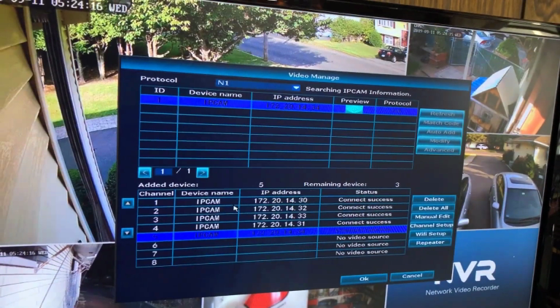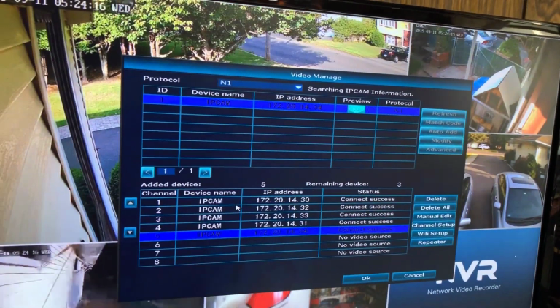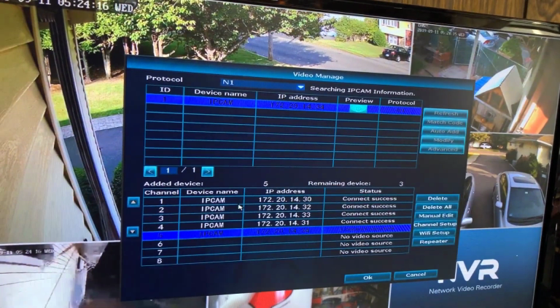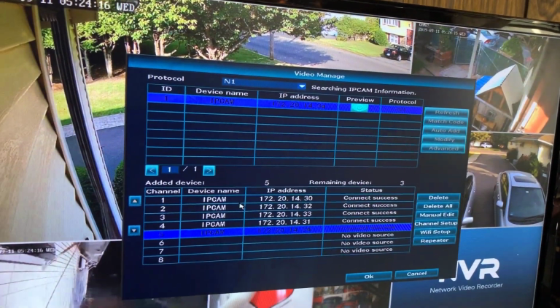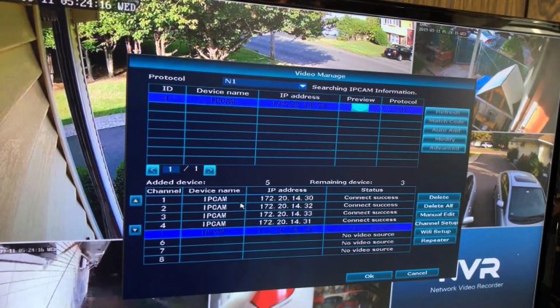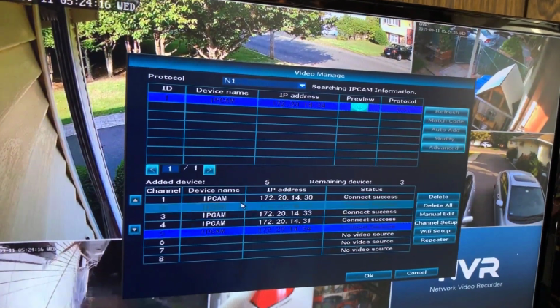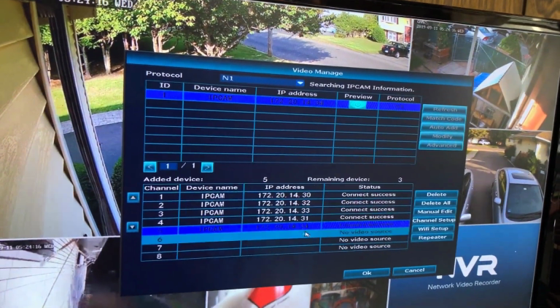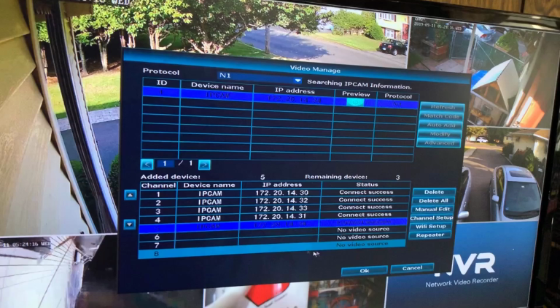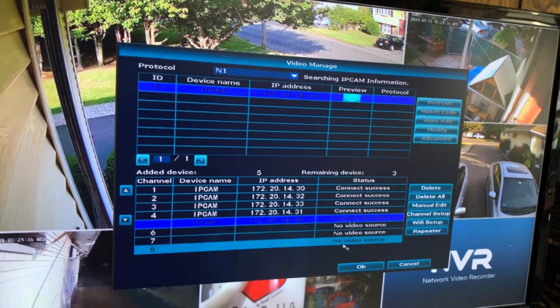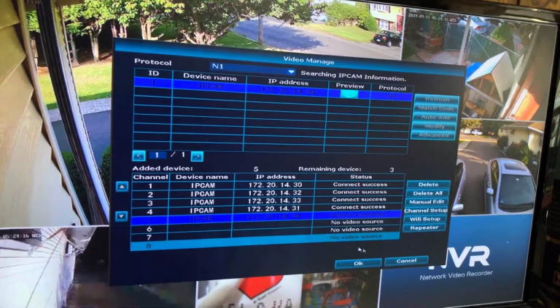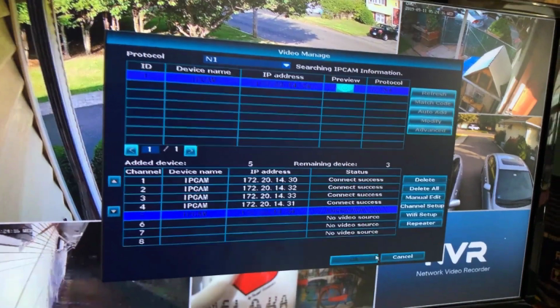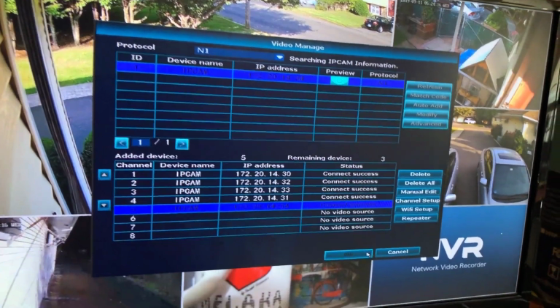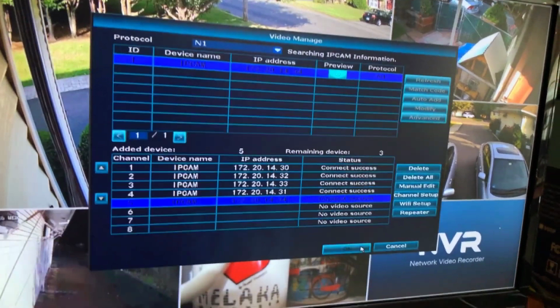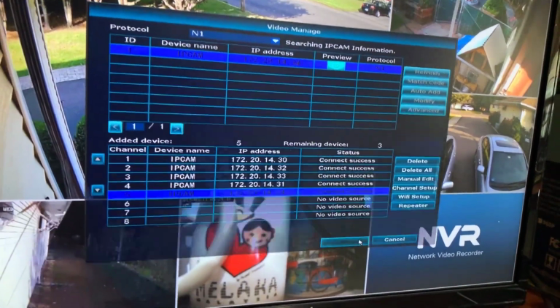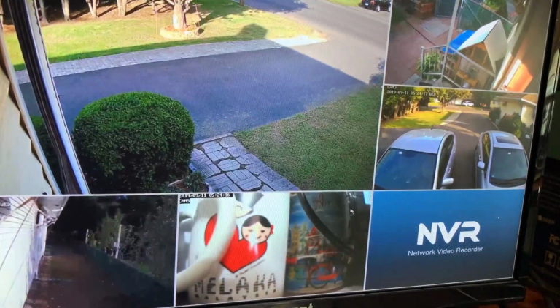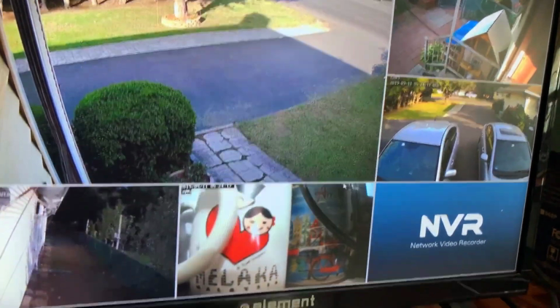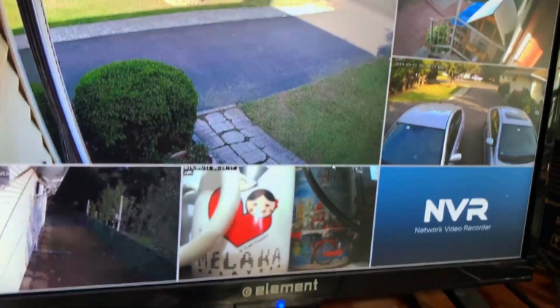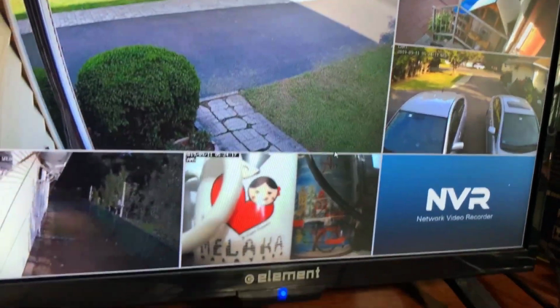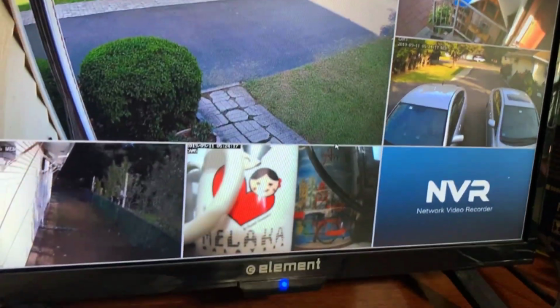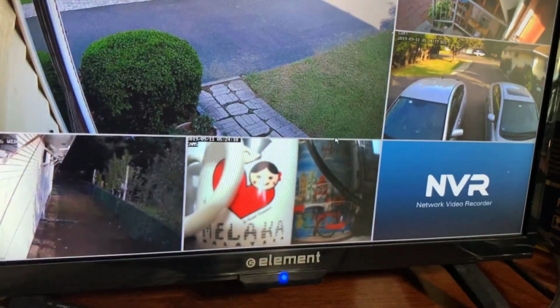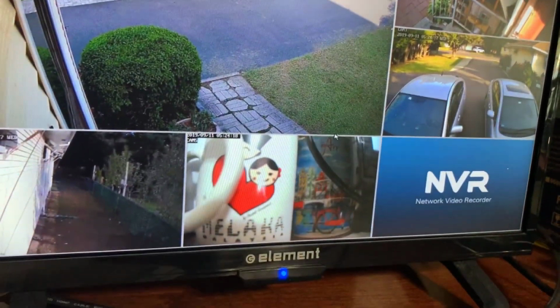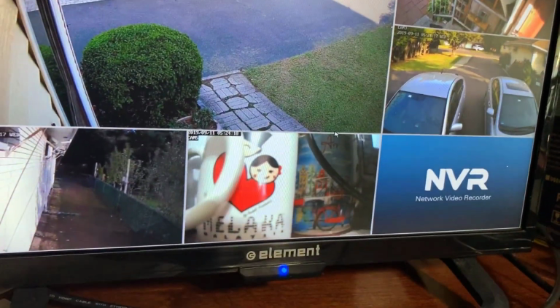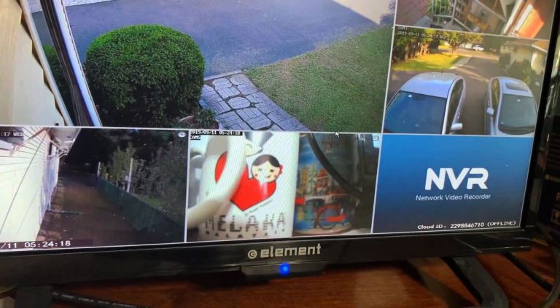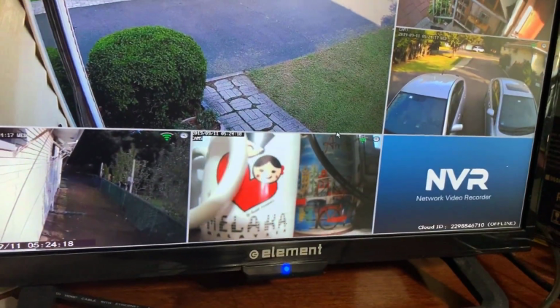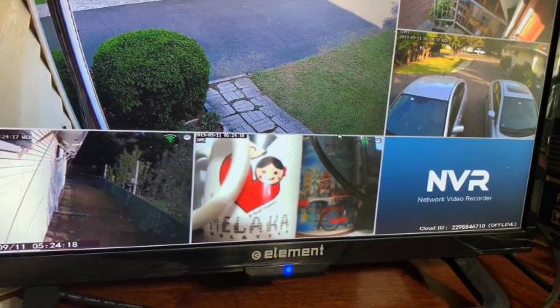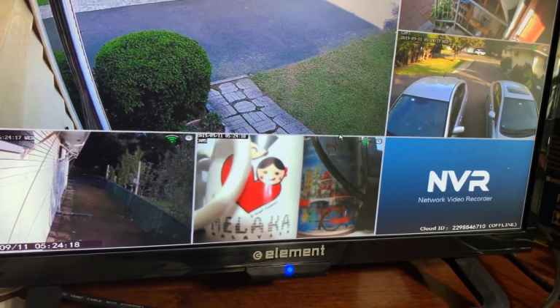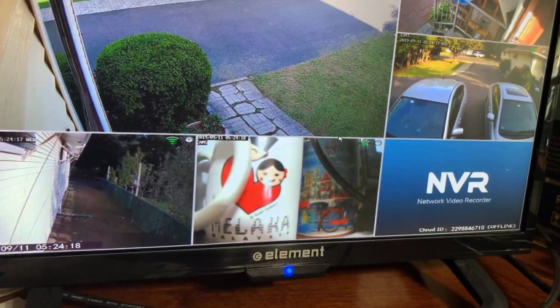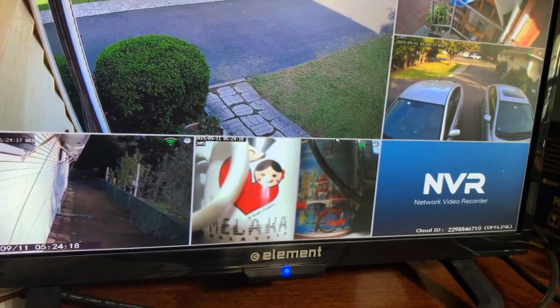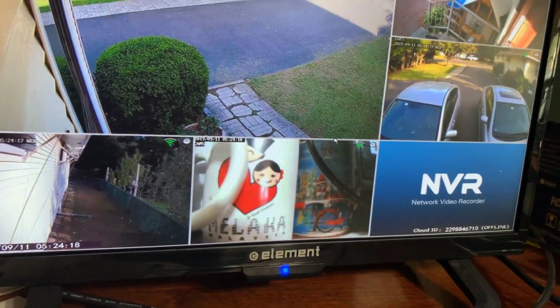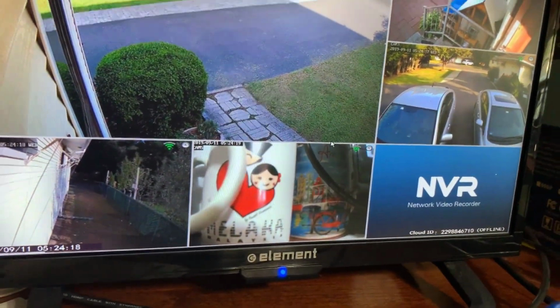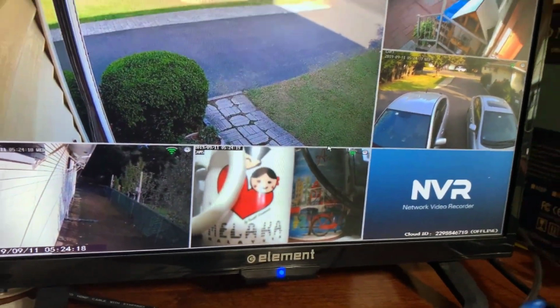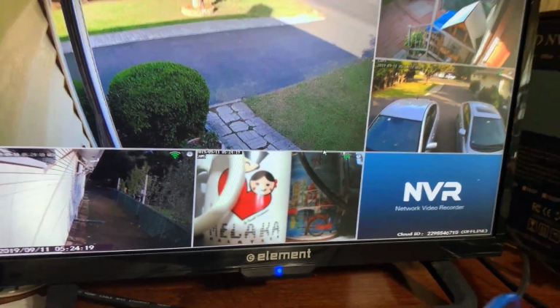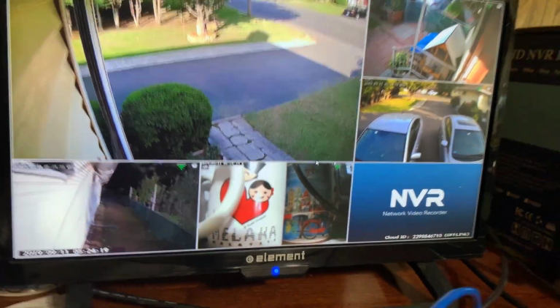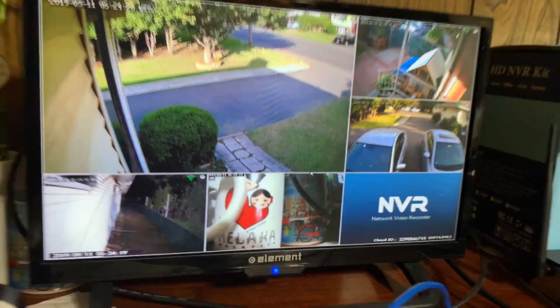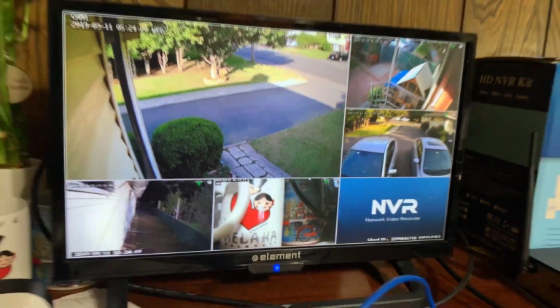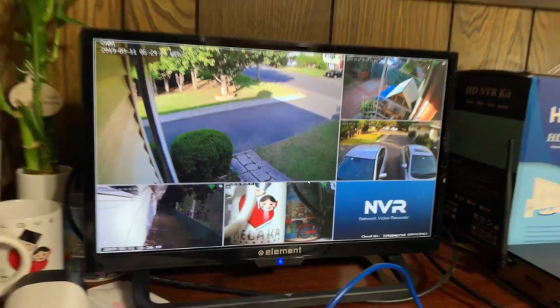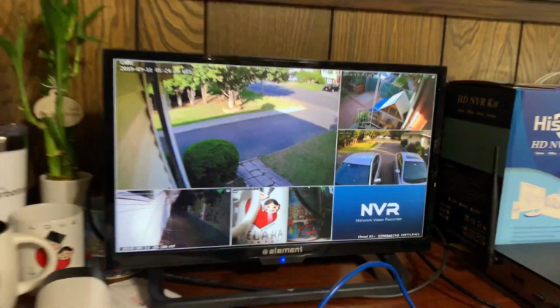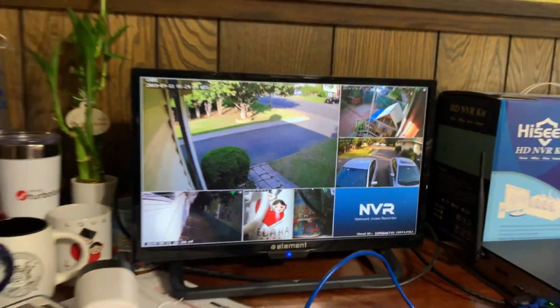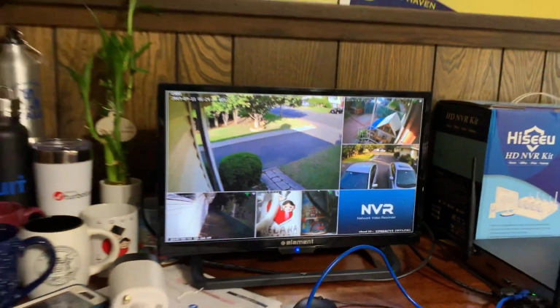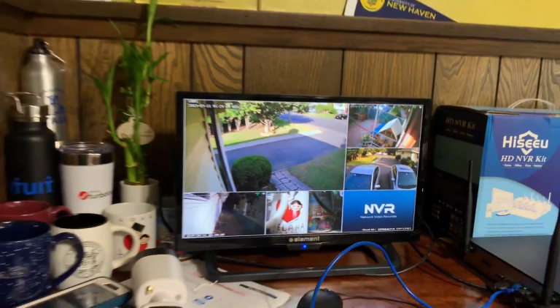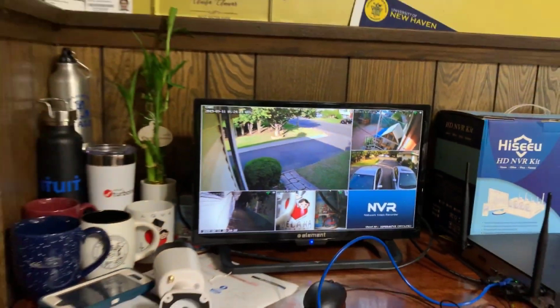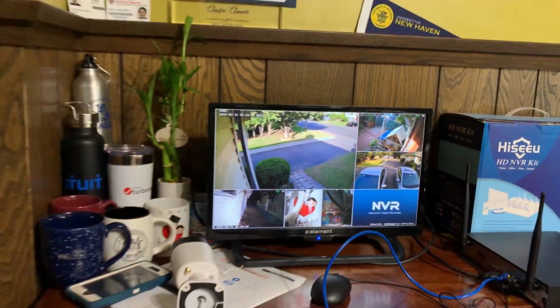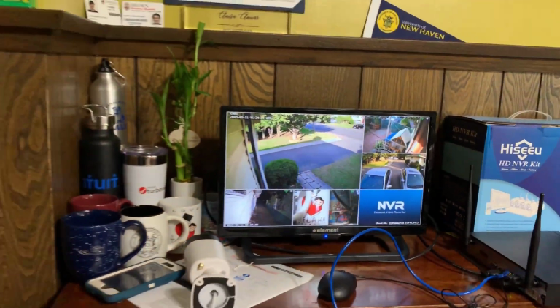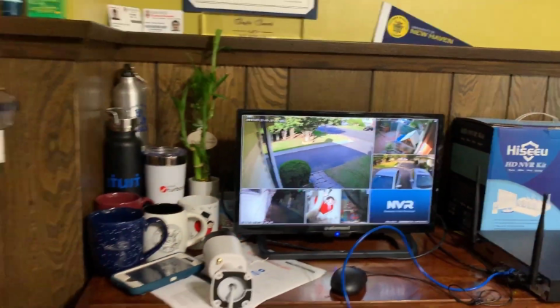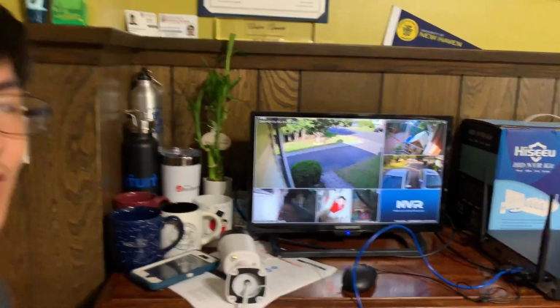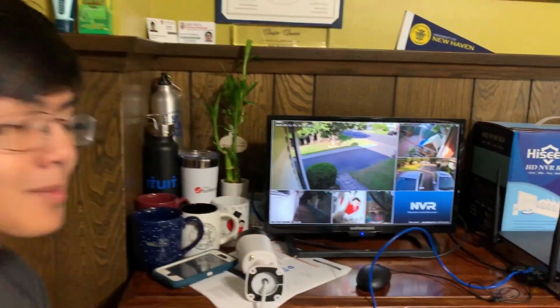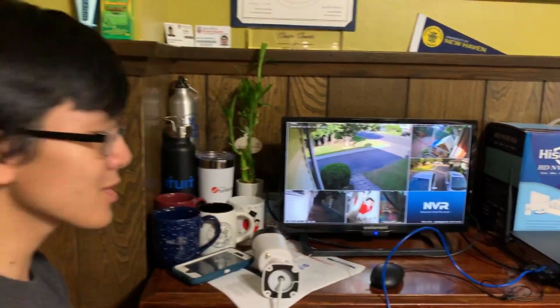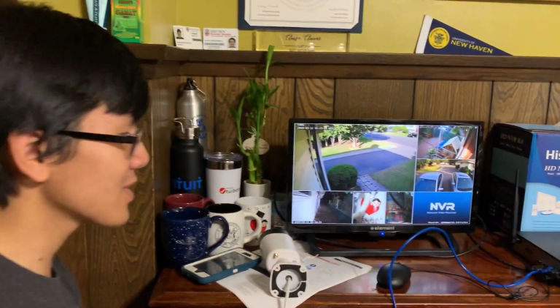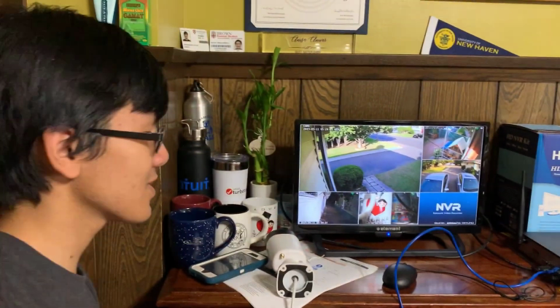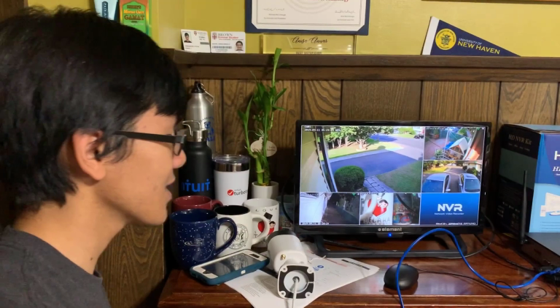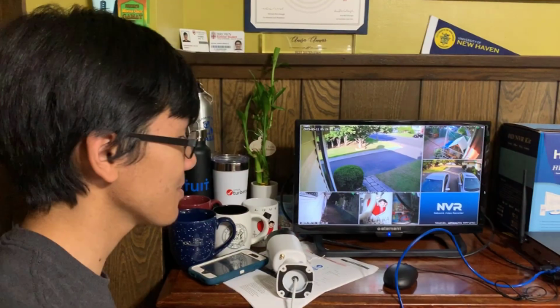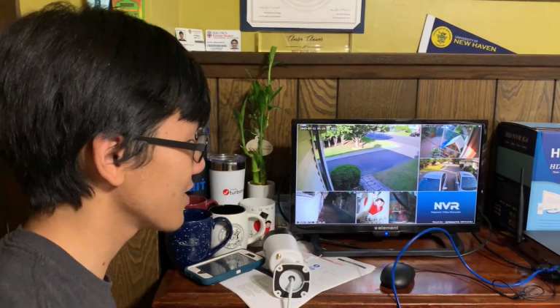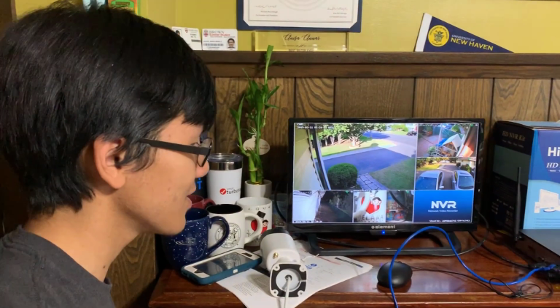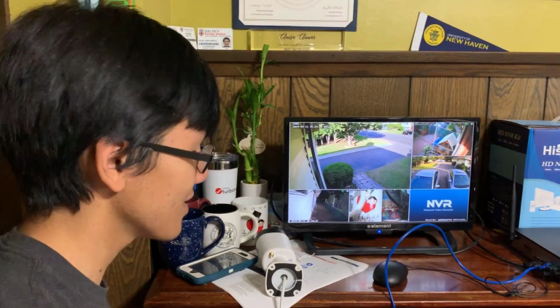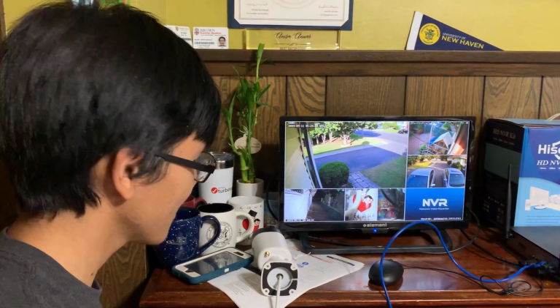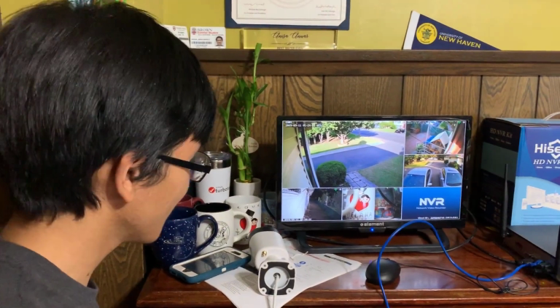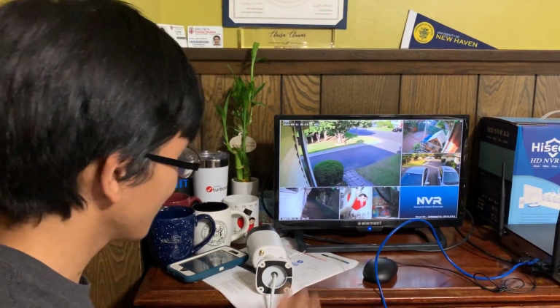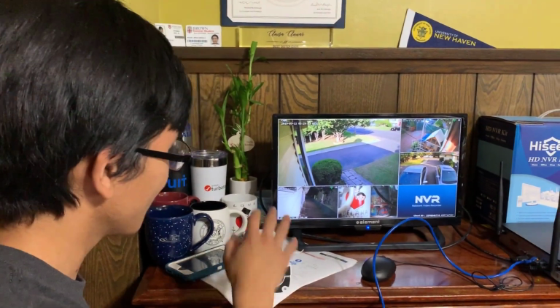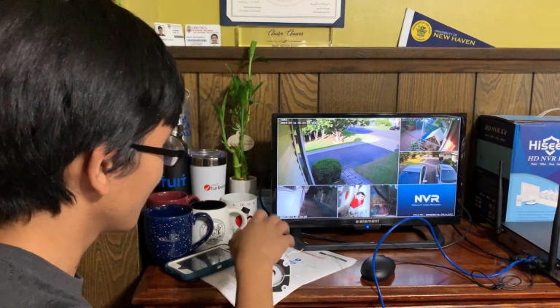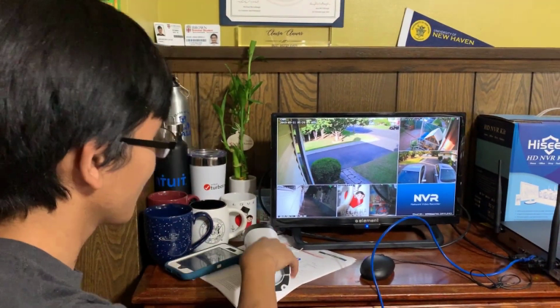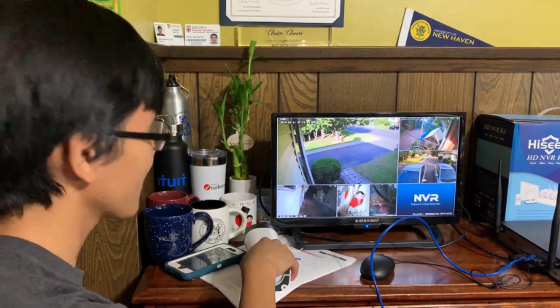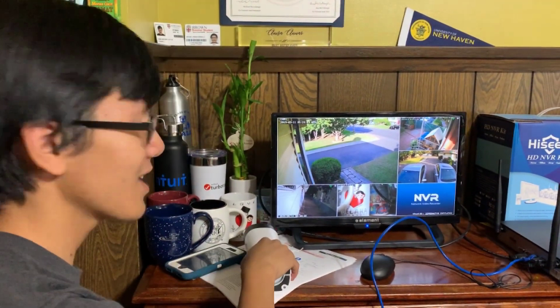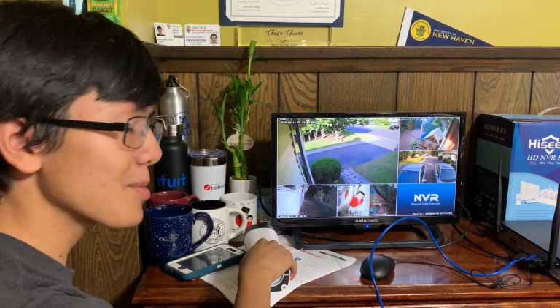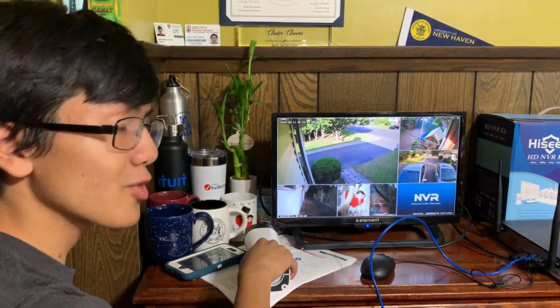In under two minutes, we were able to set up the camera.